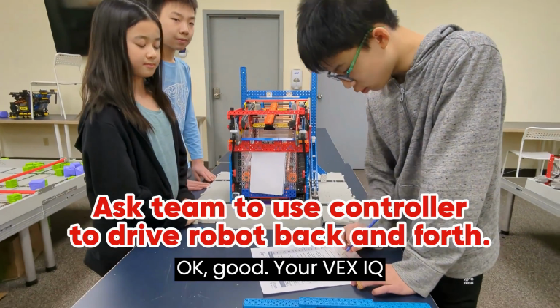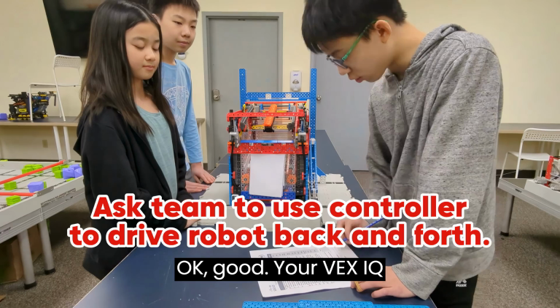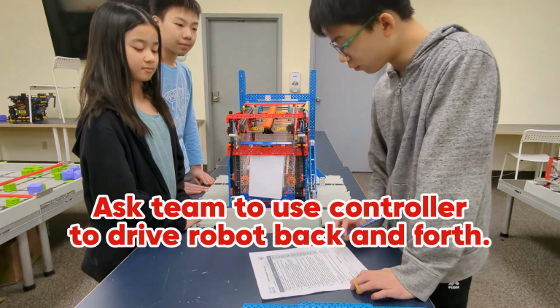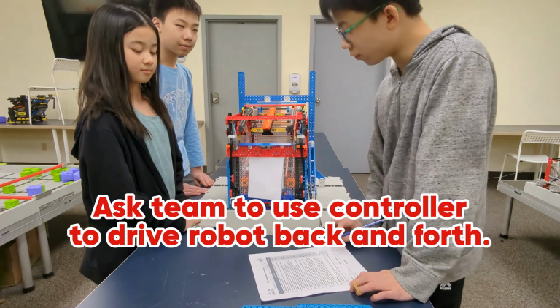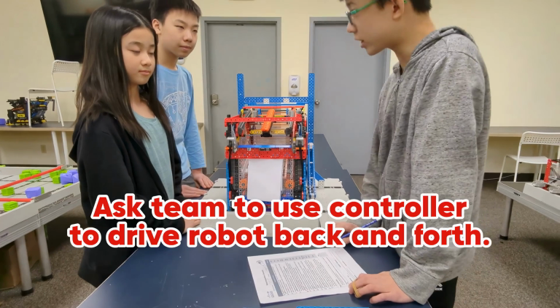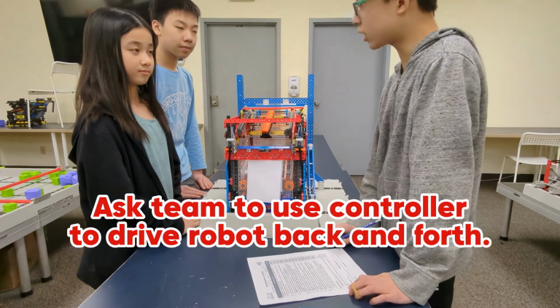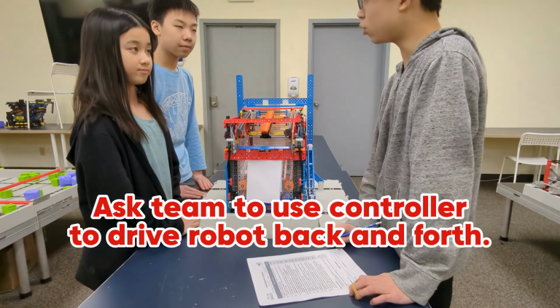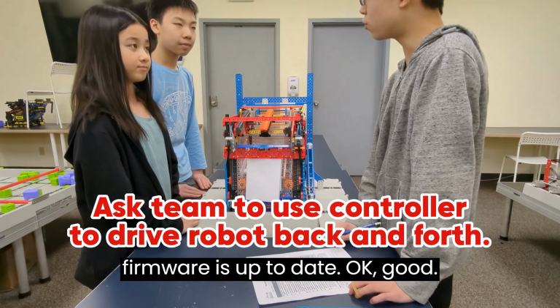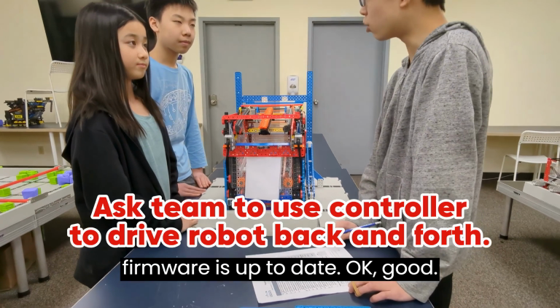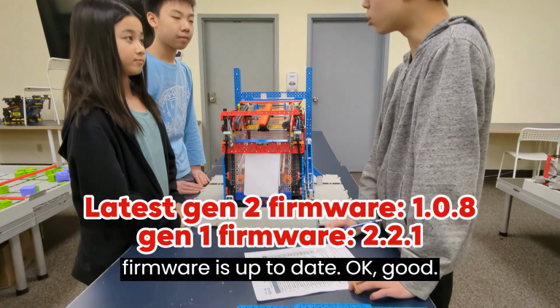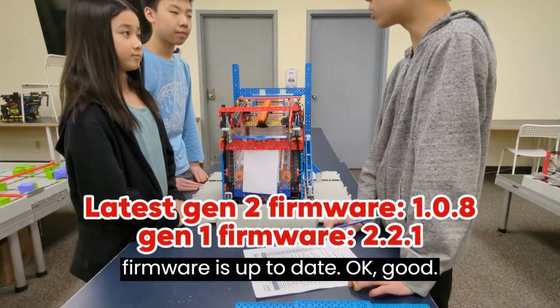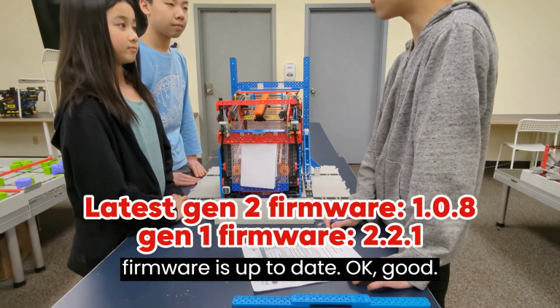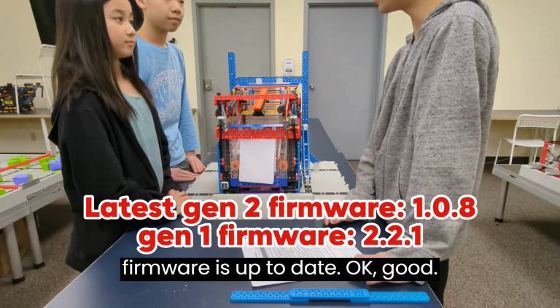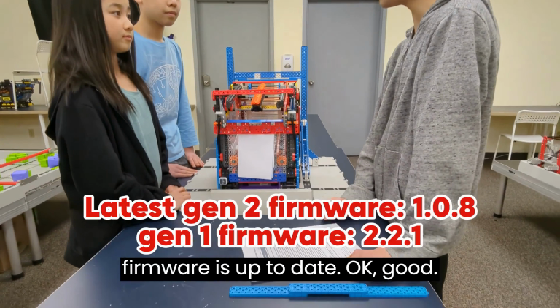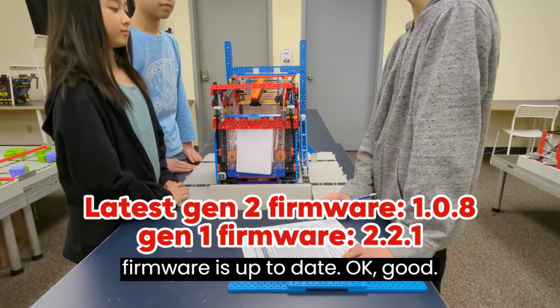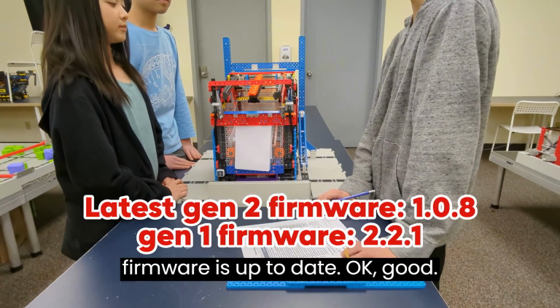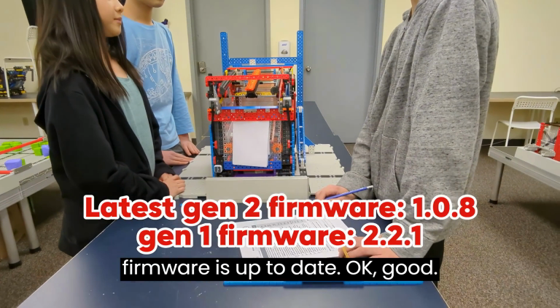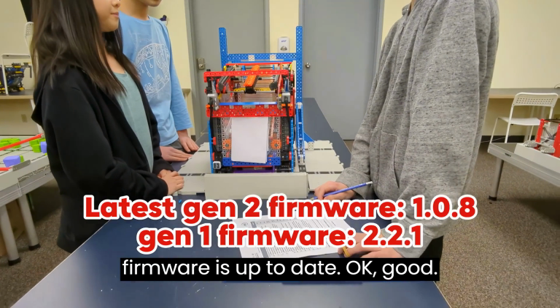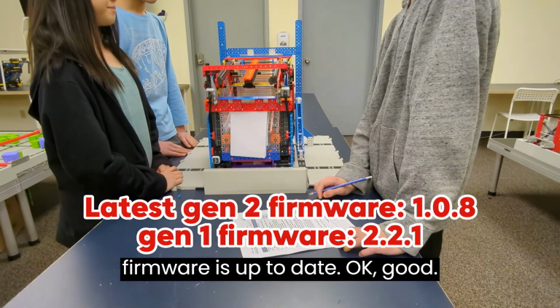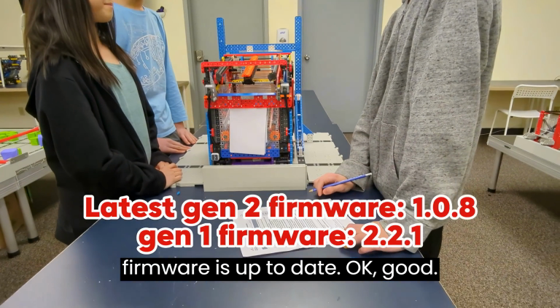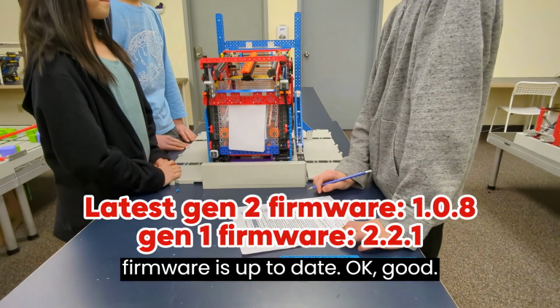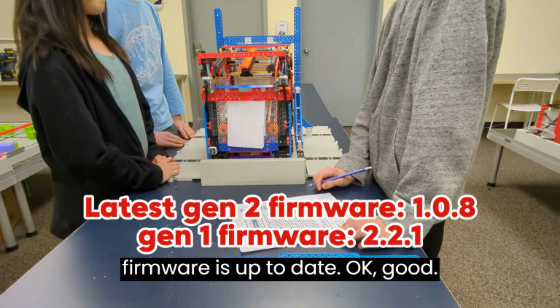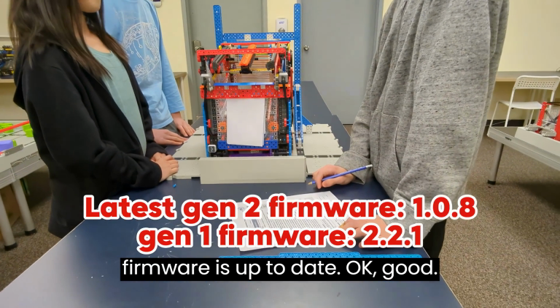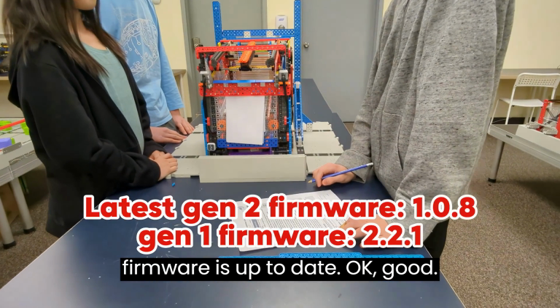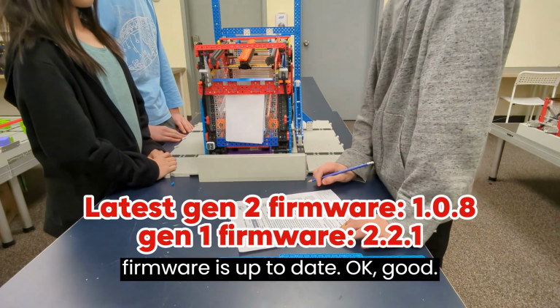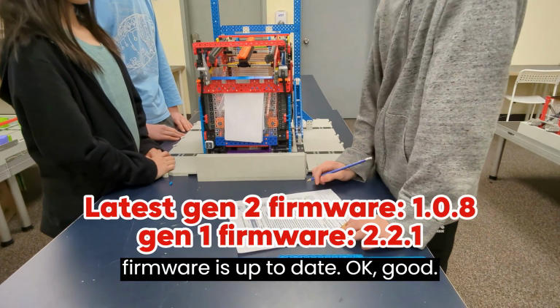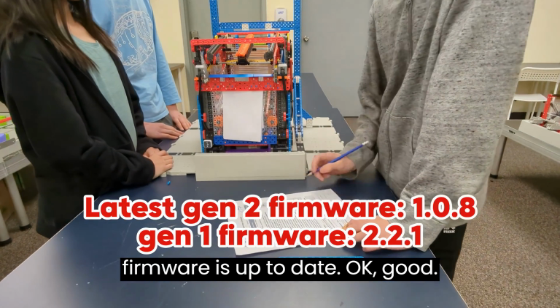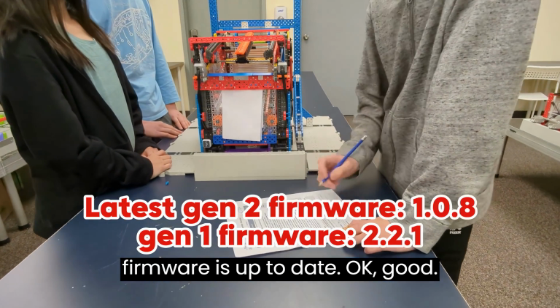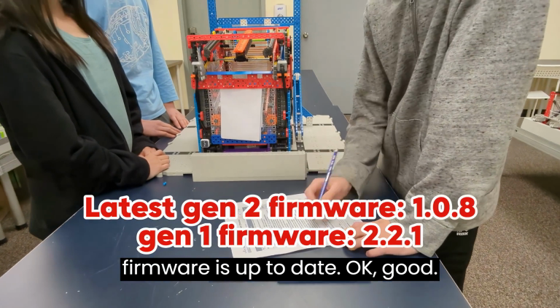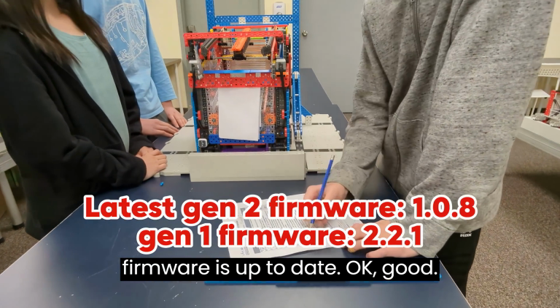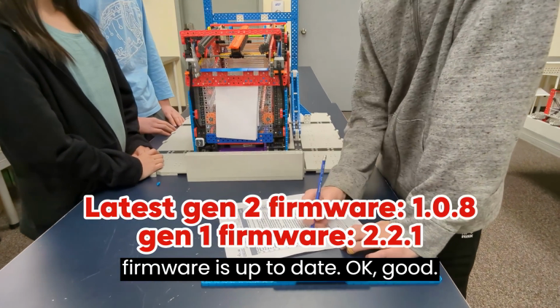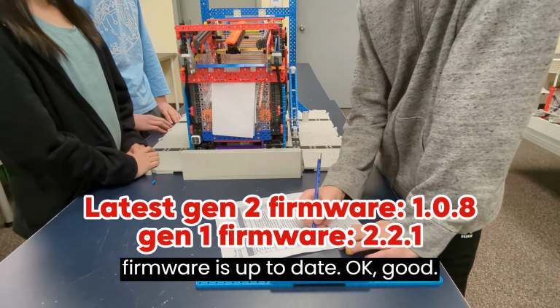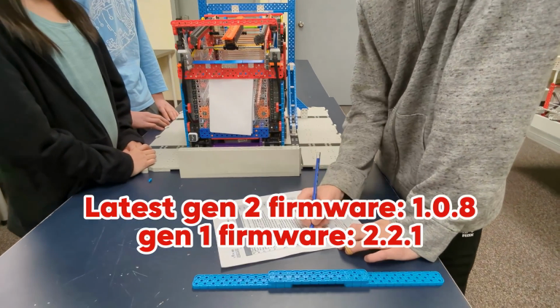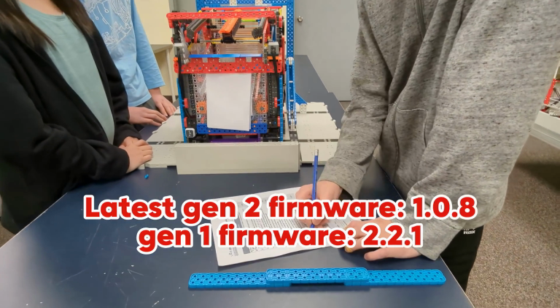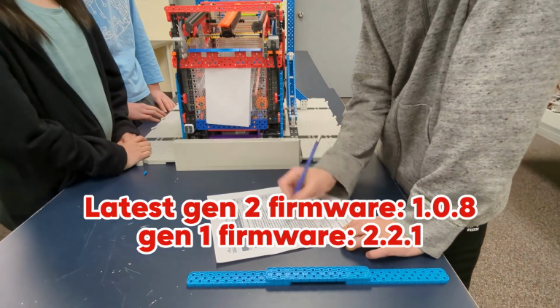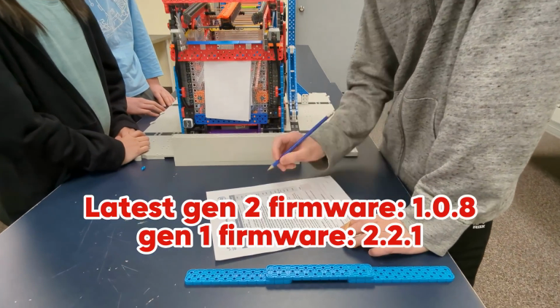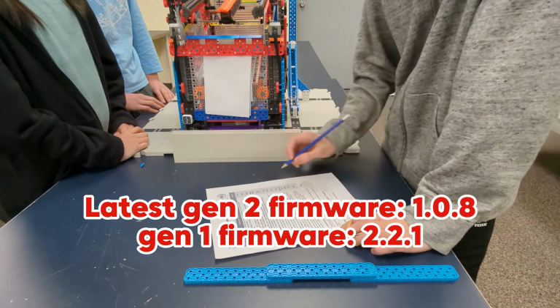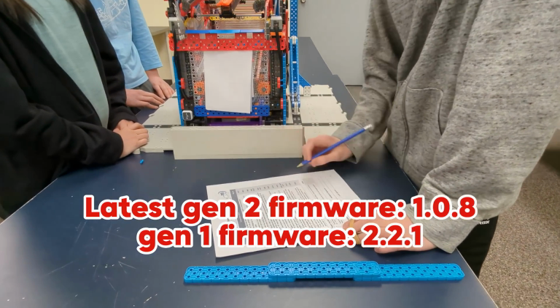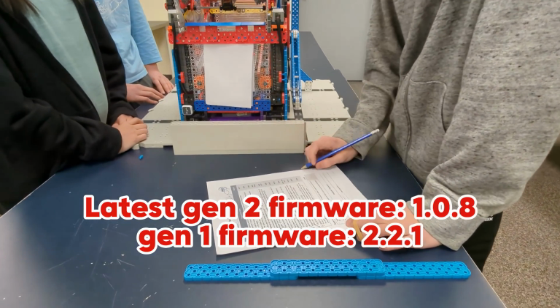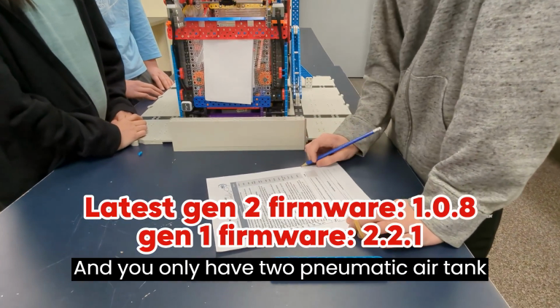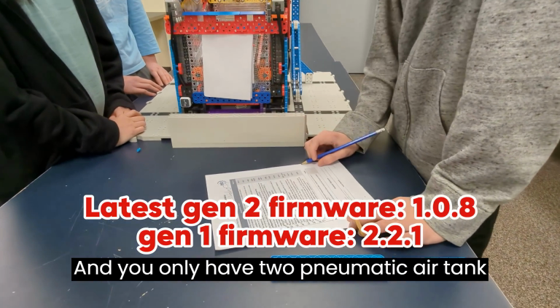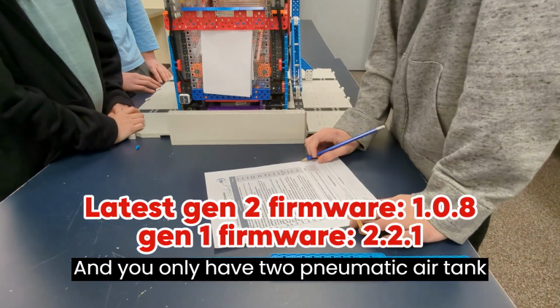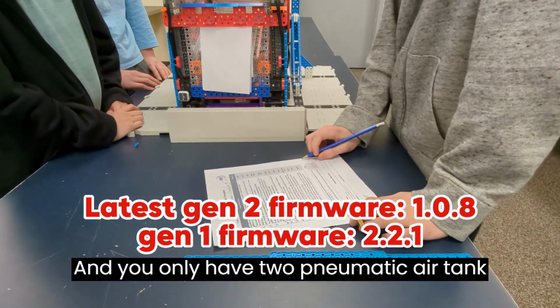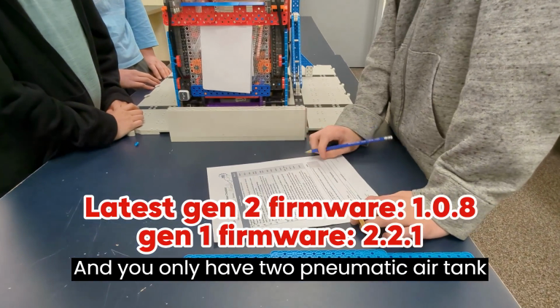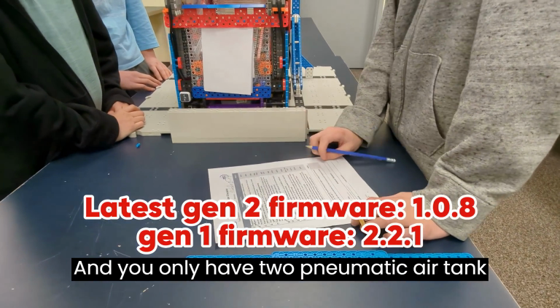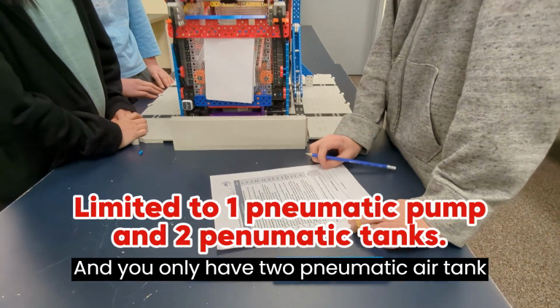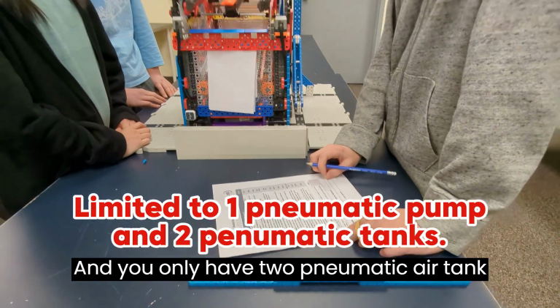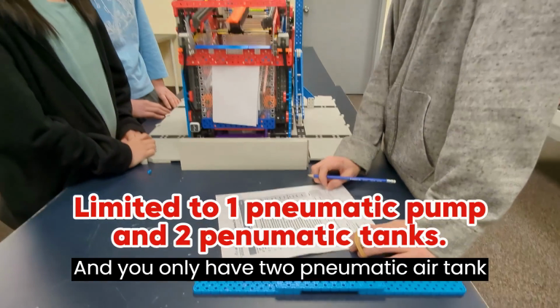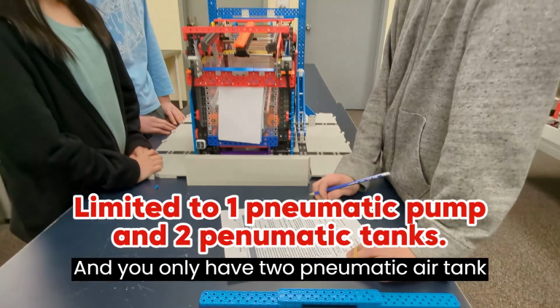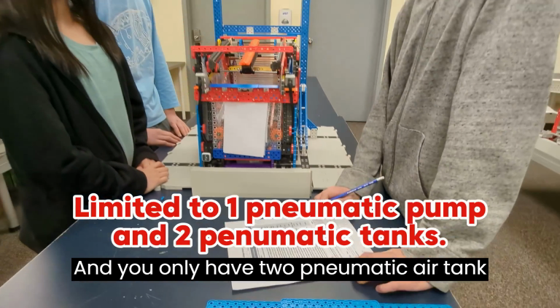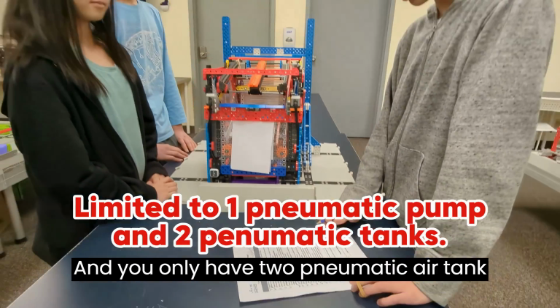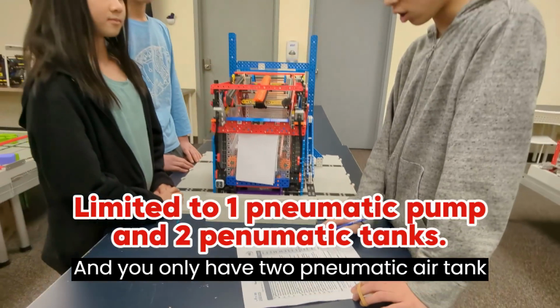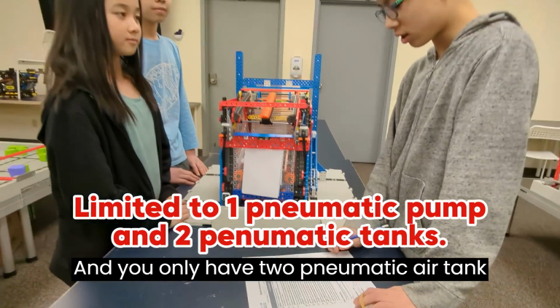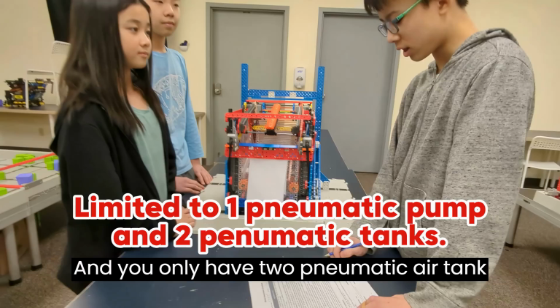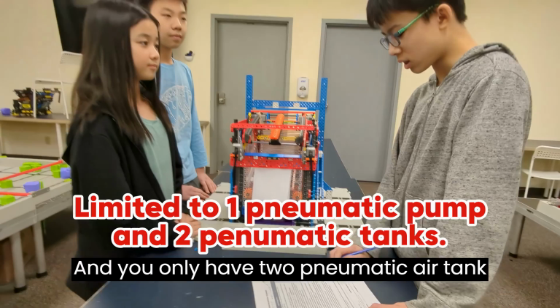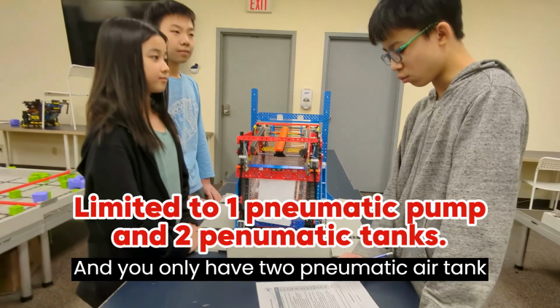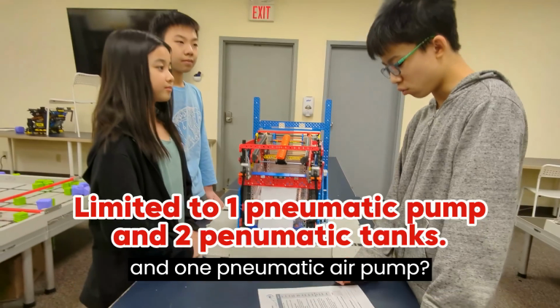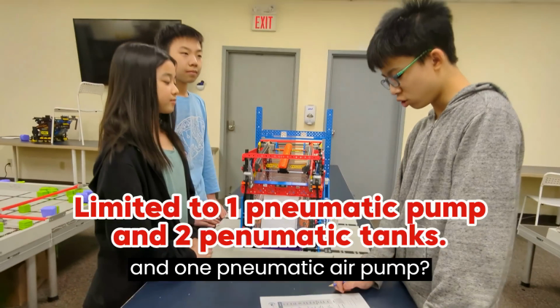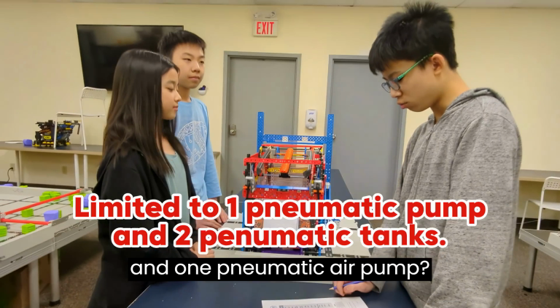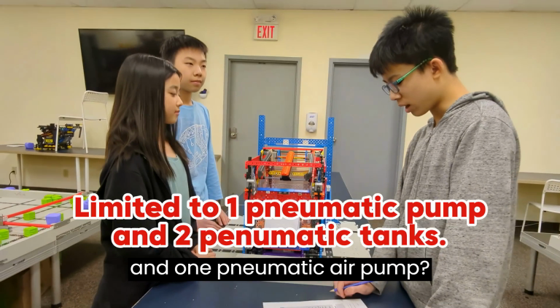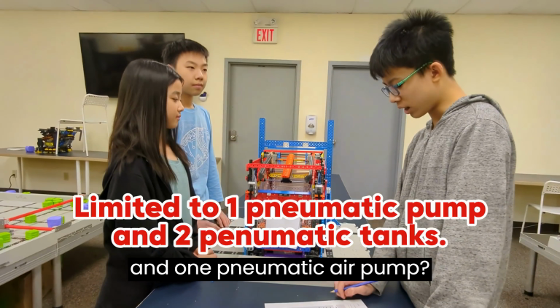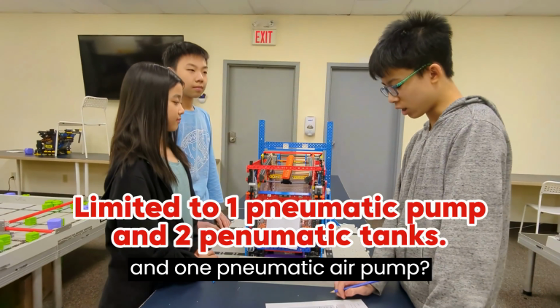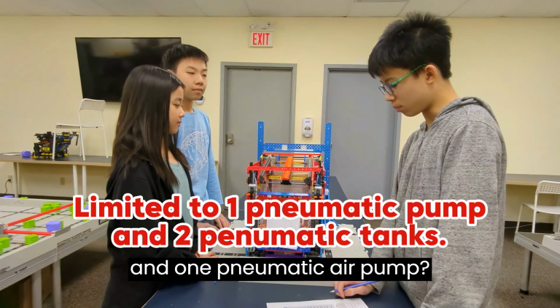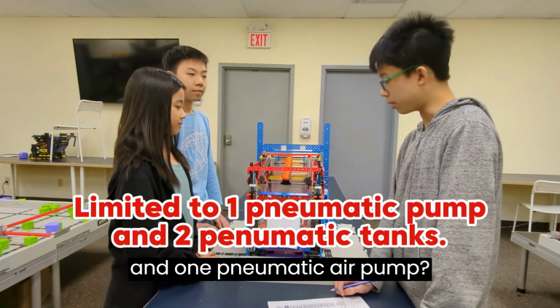Your VEXIQ firmware is up to date? And you only have two pneumatic cylinders and one pneumatic reservoir?